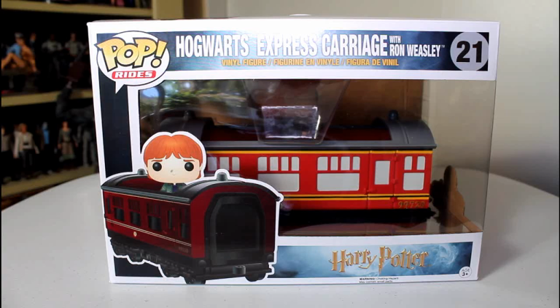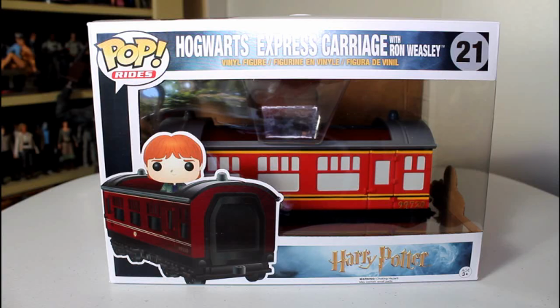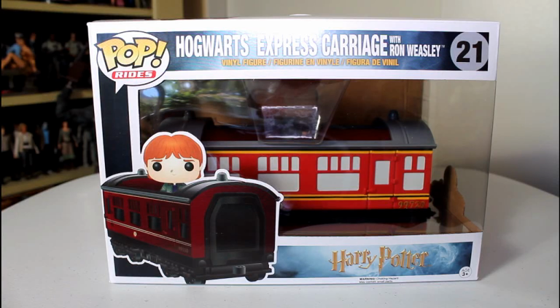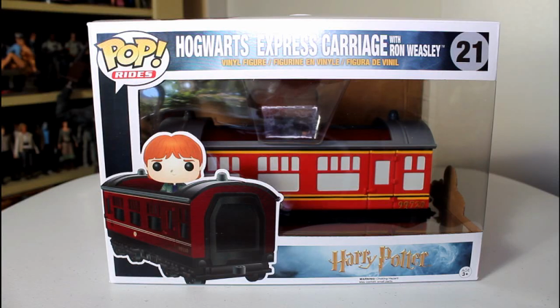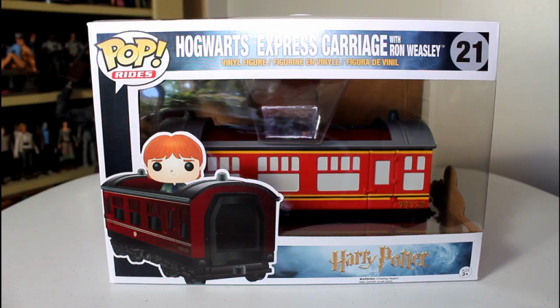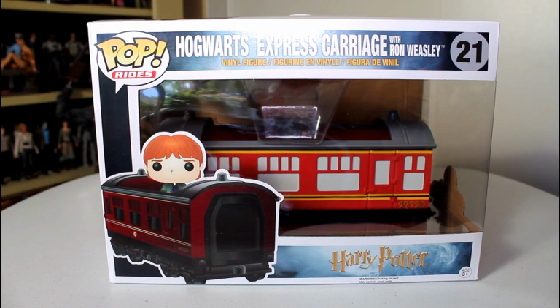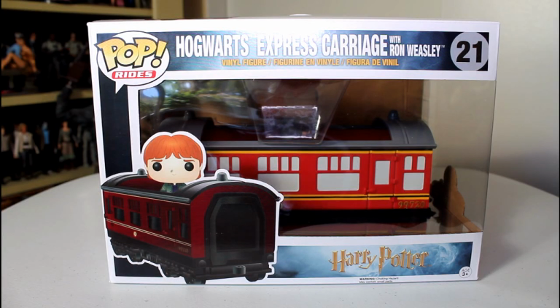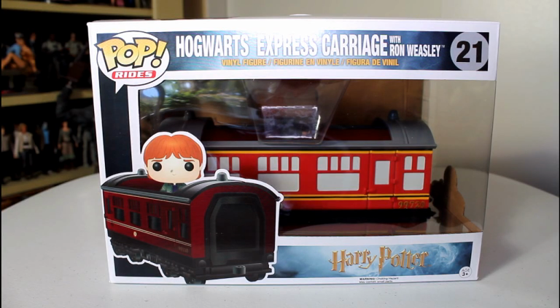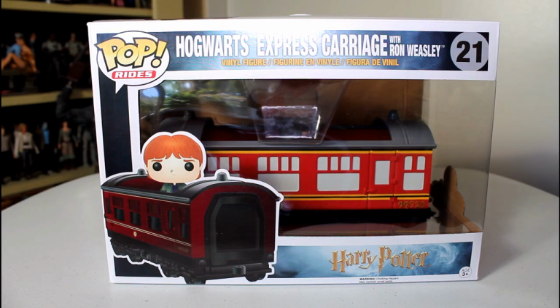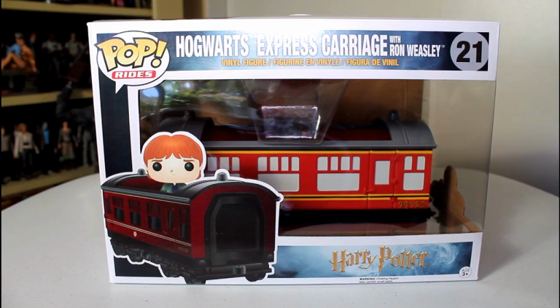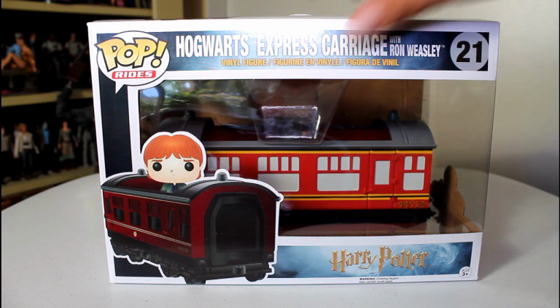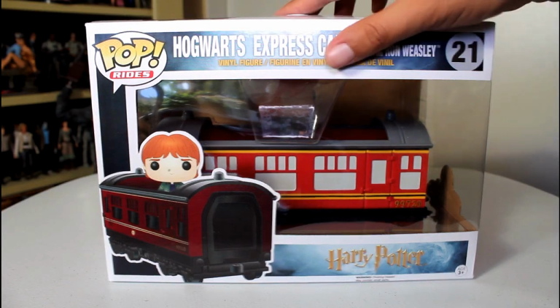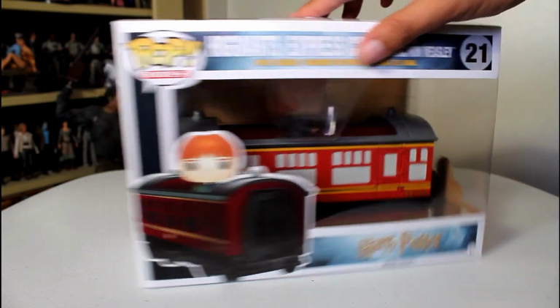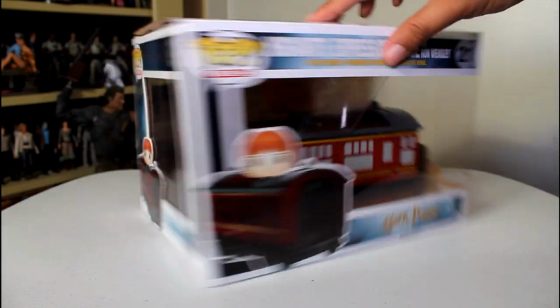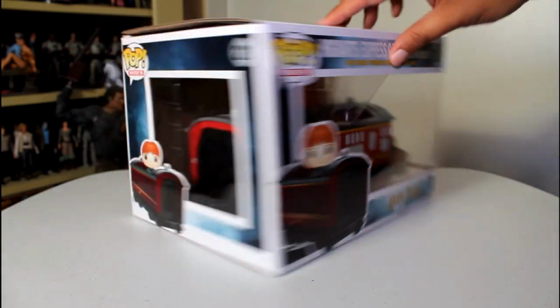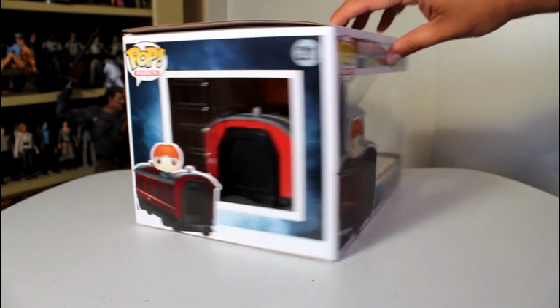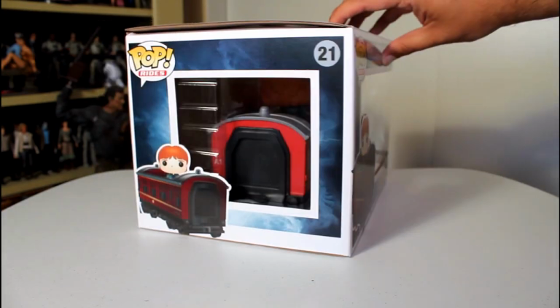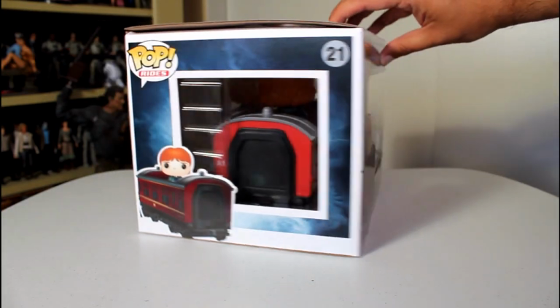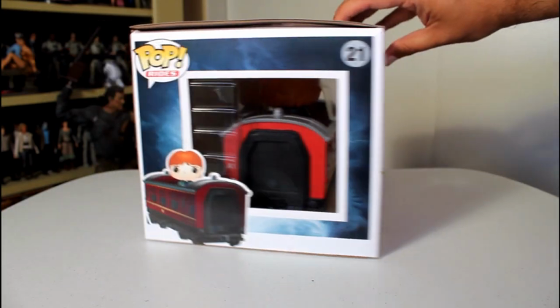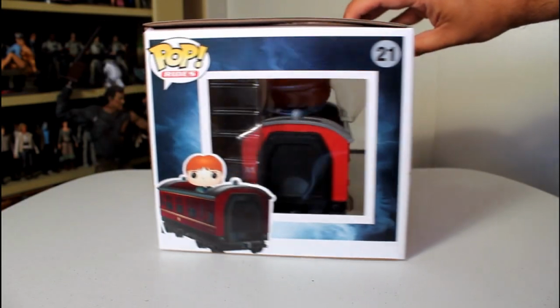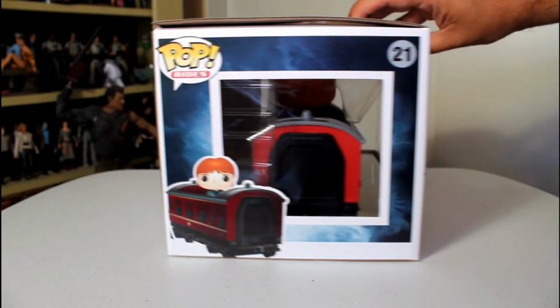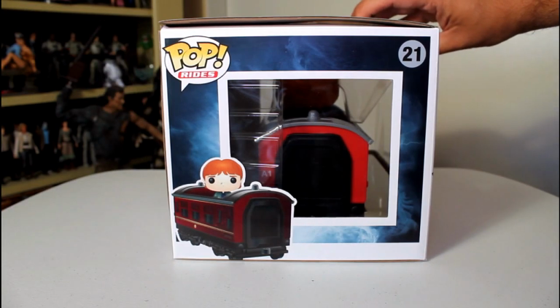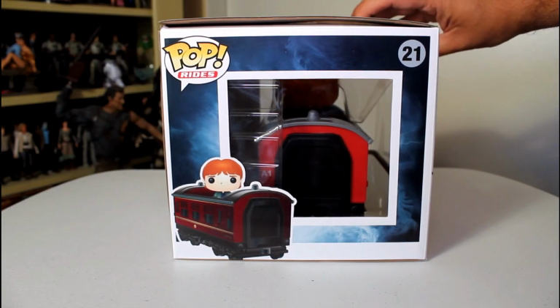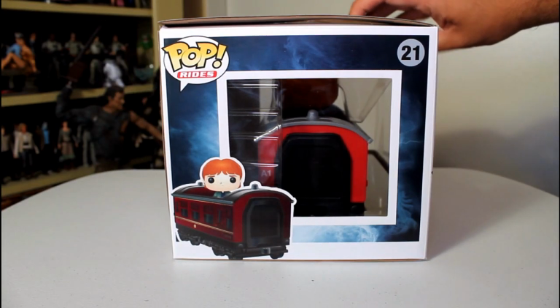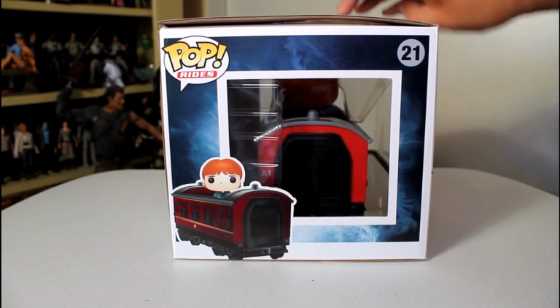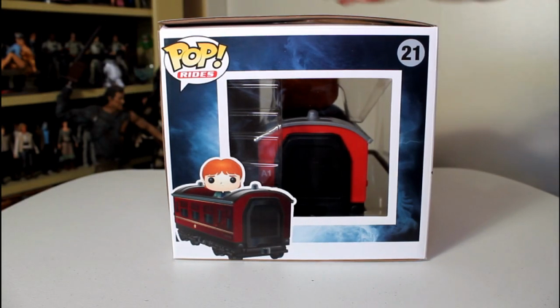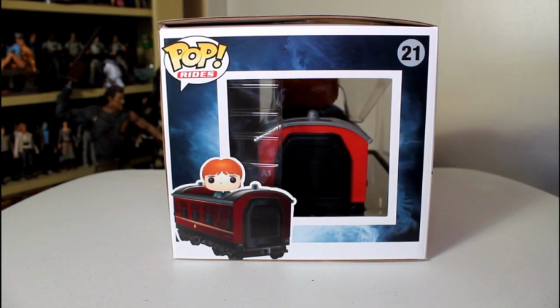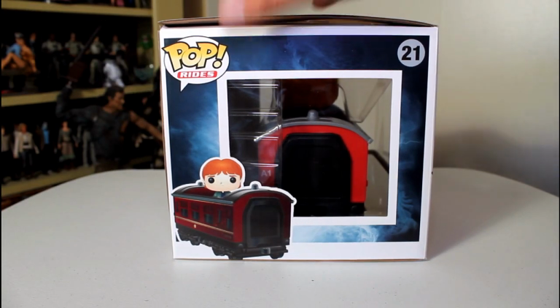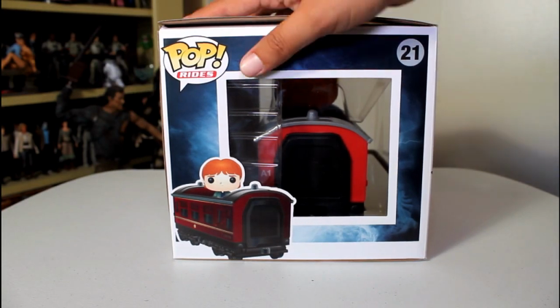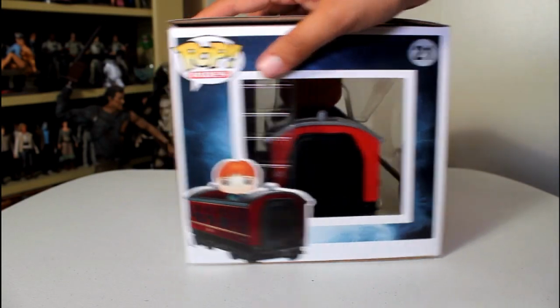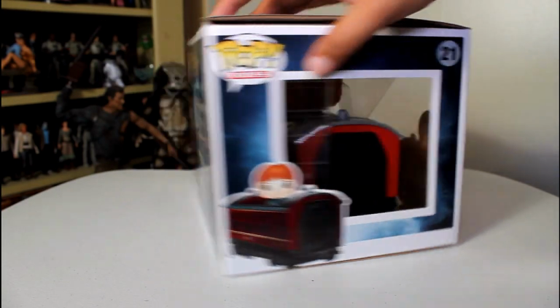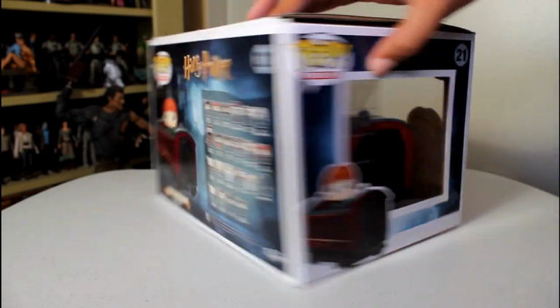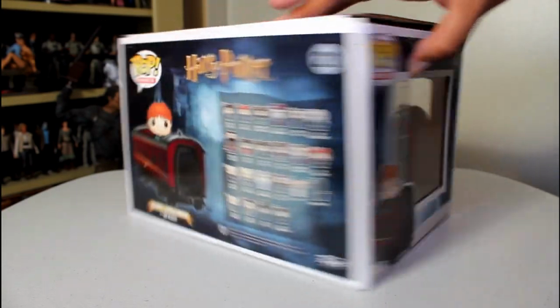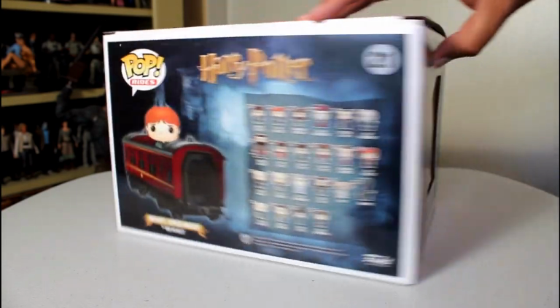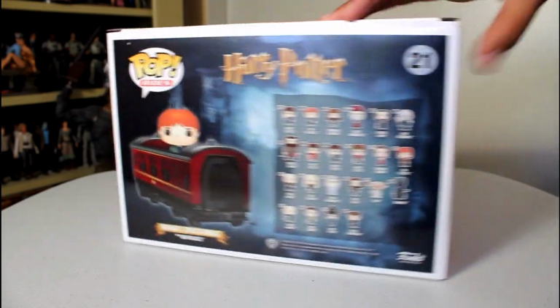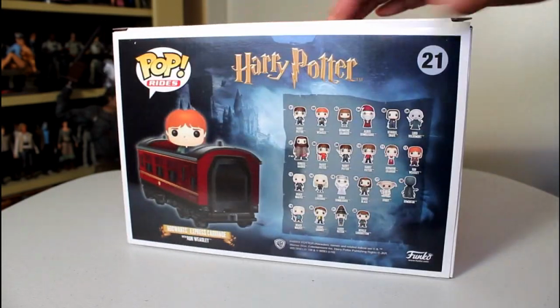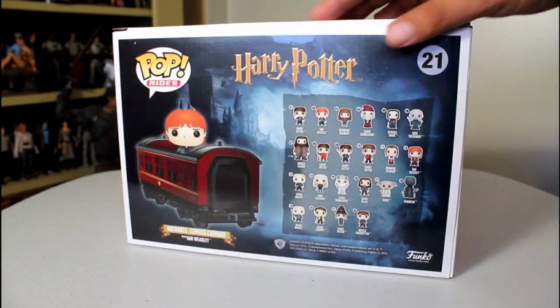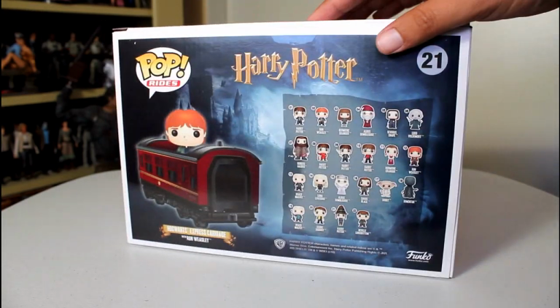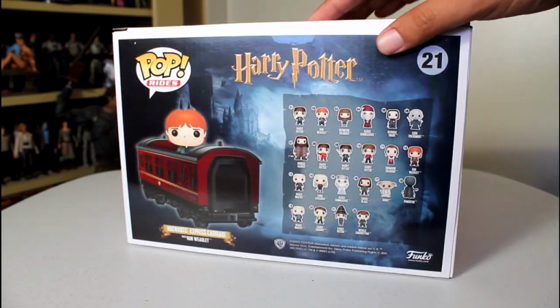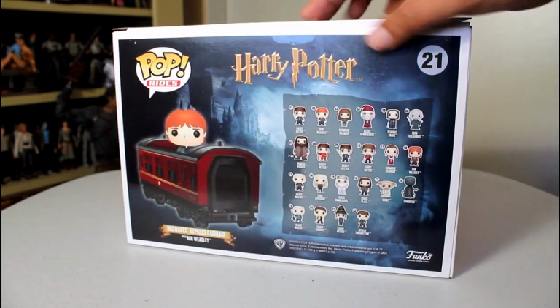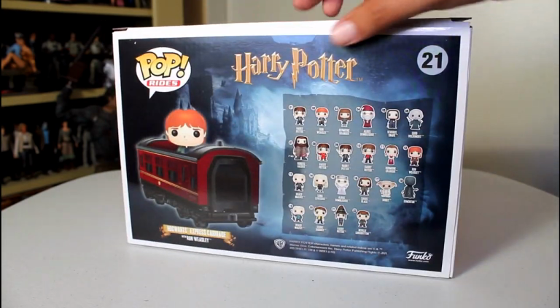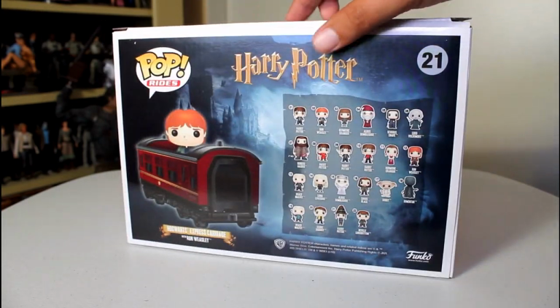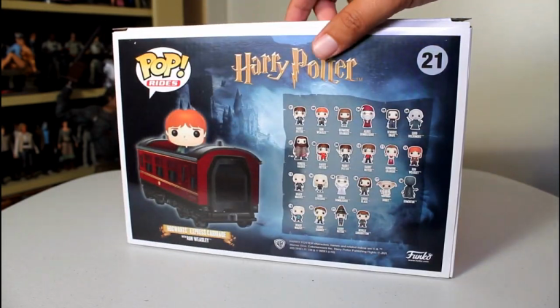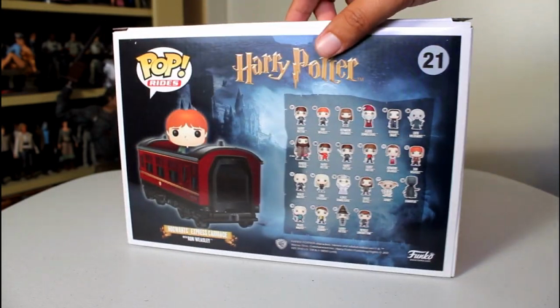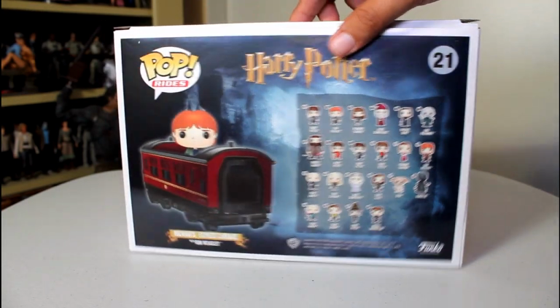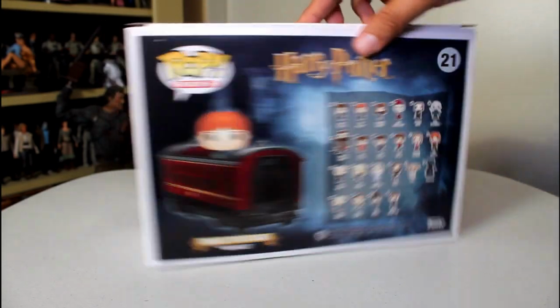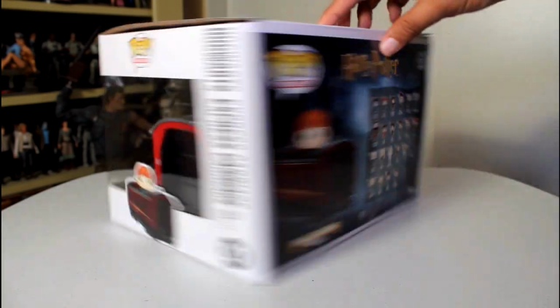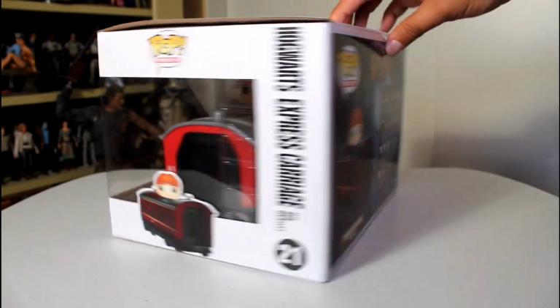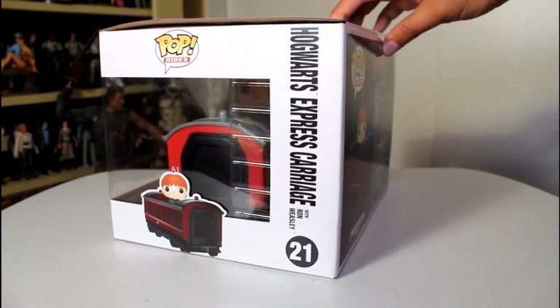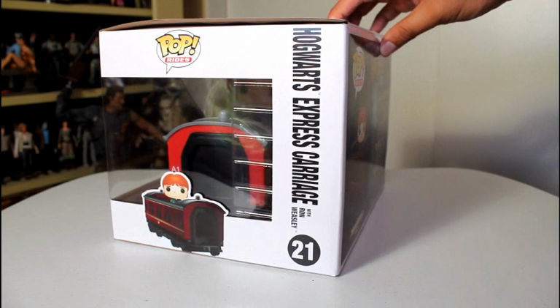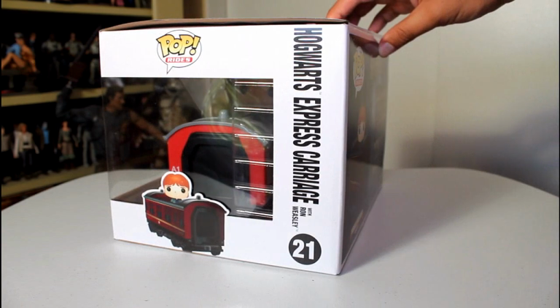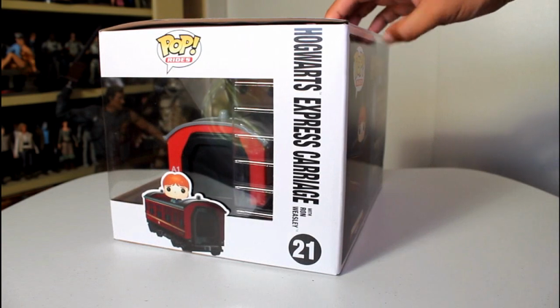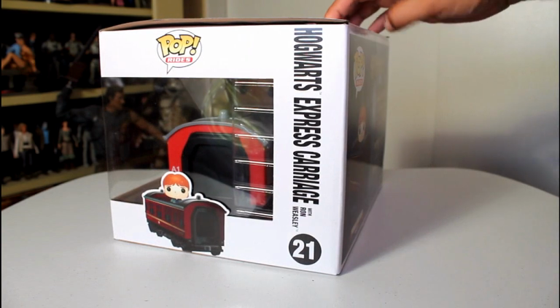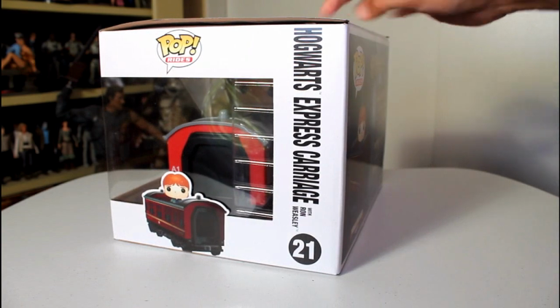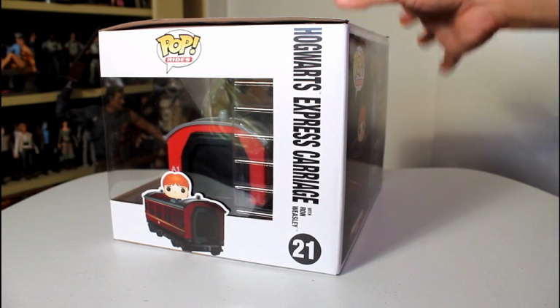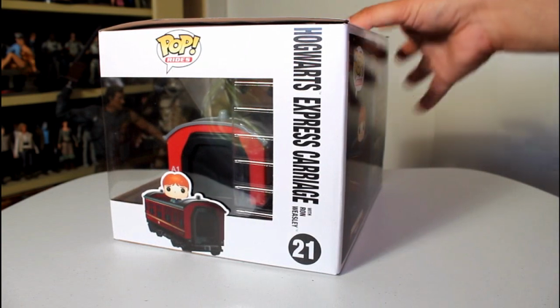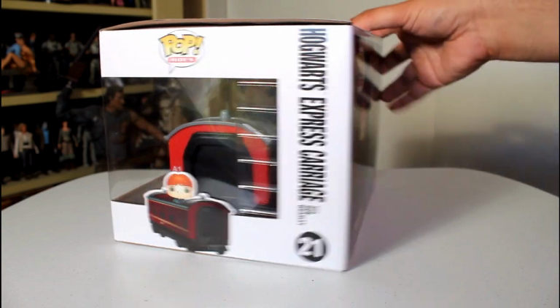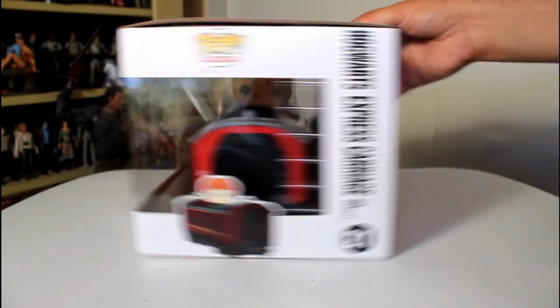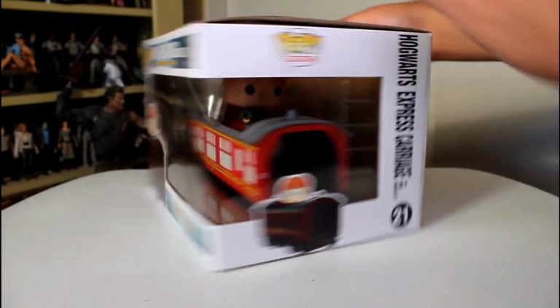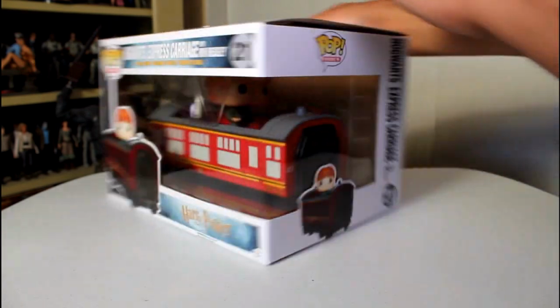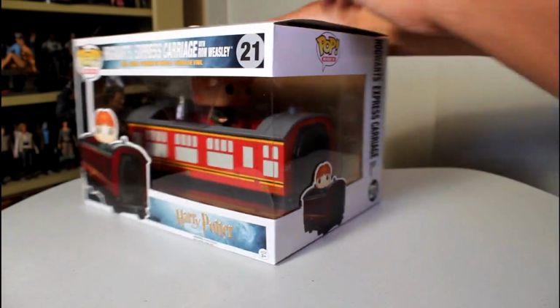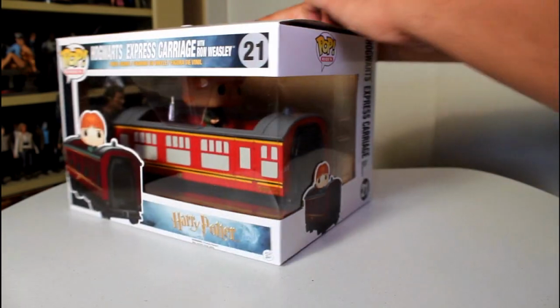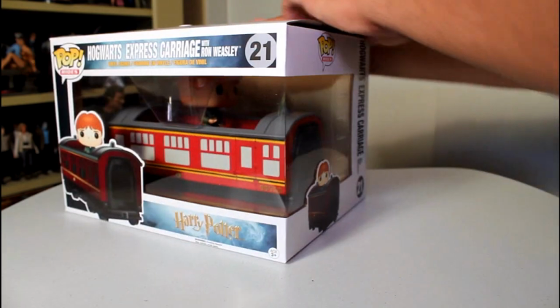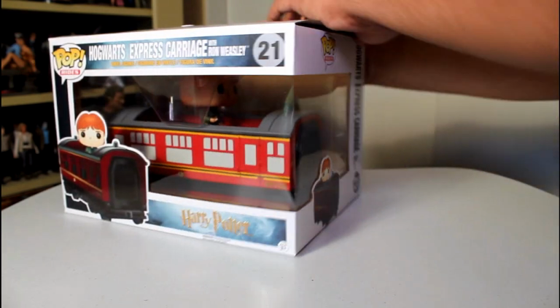Hey, this is Giancarlos, and I'm here with a look at the Funko Pop Rides of the Hogwarts Express carriage with Ron Weasley.